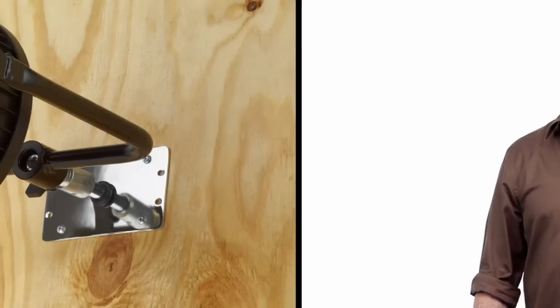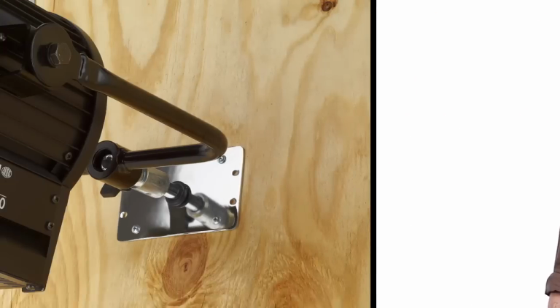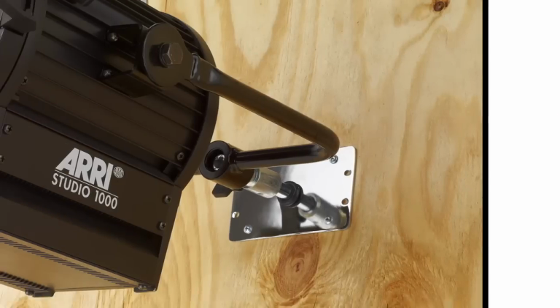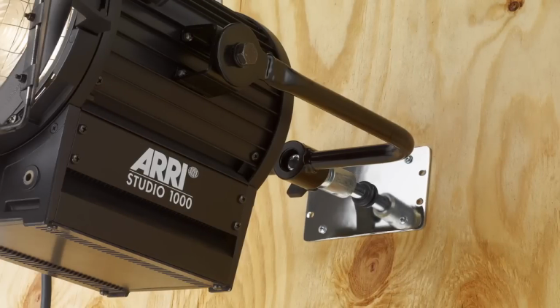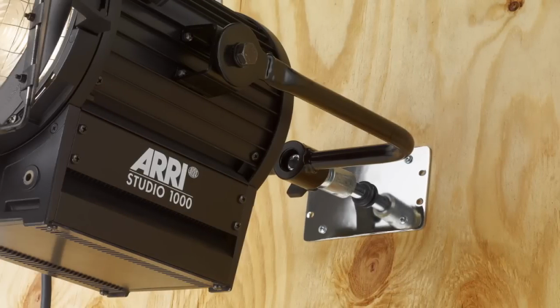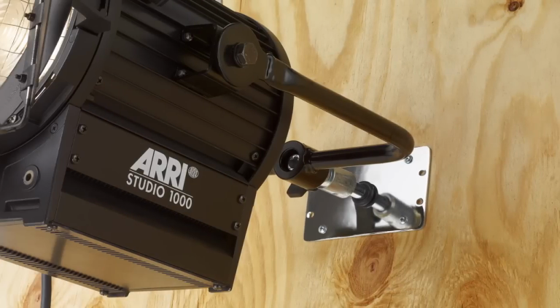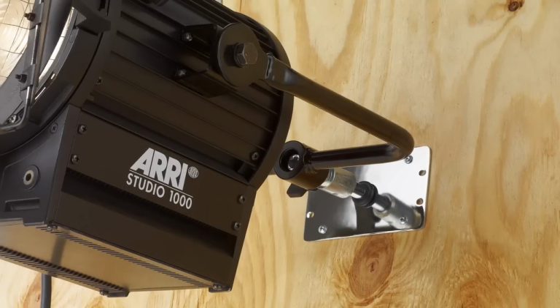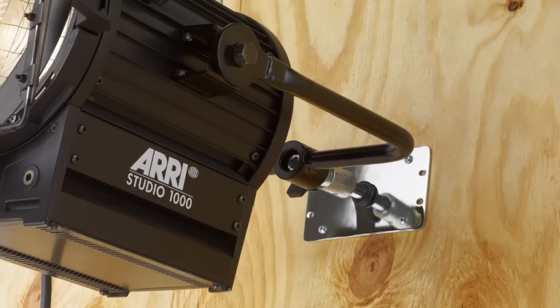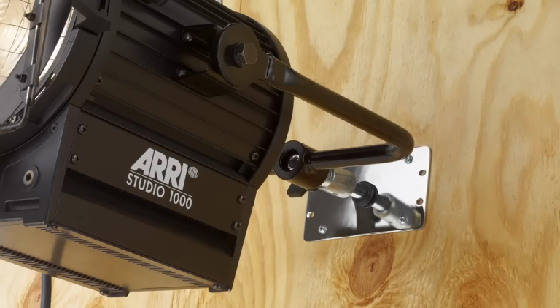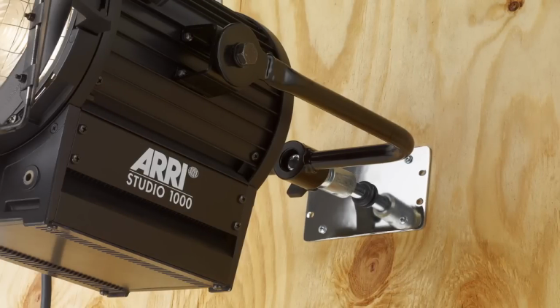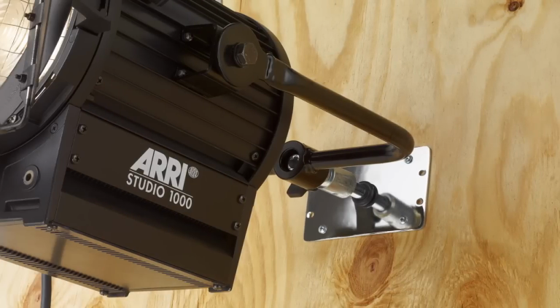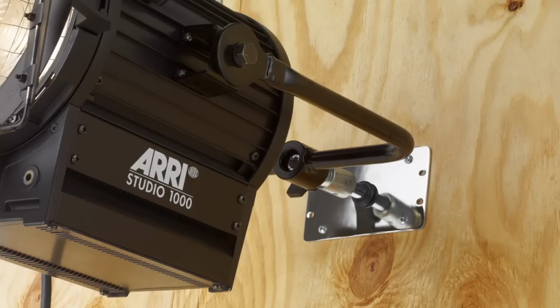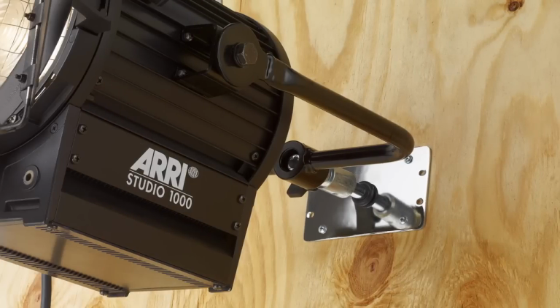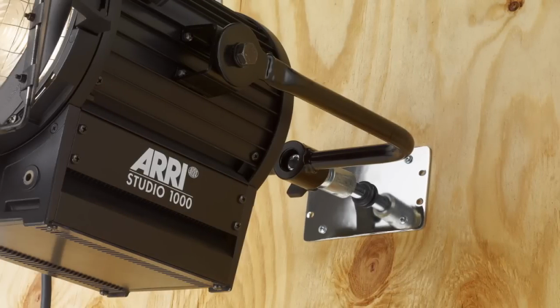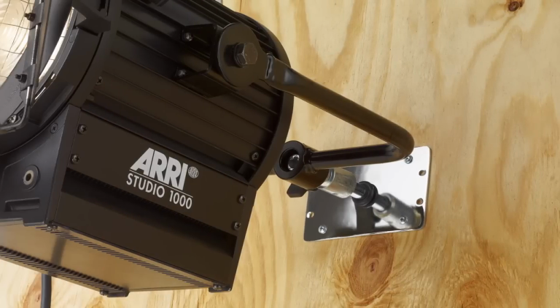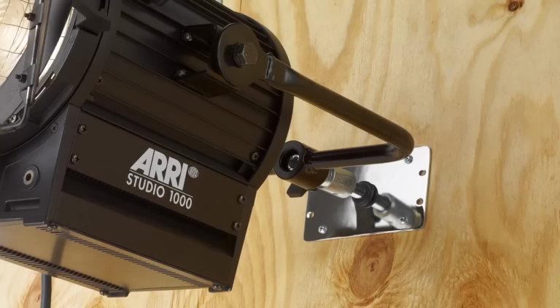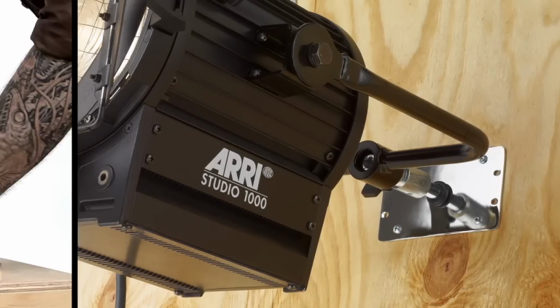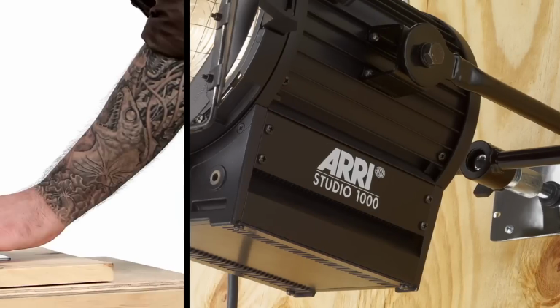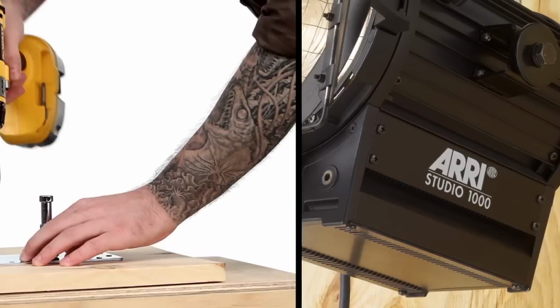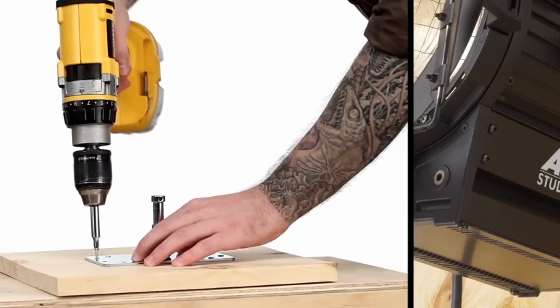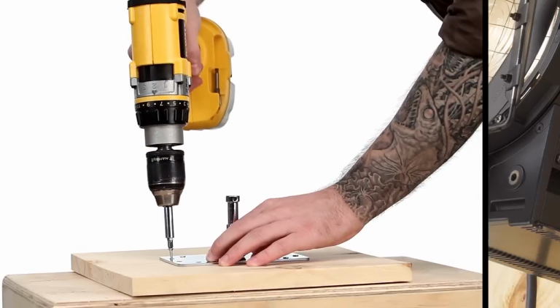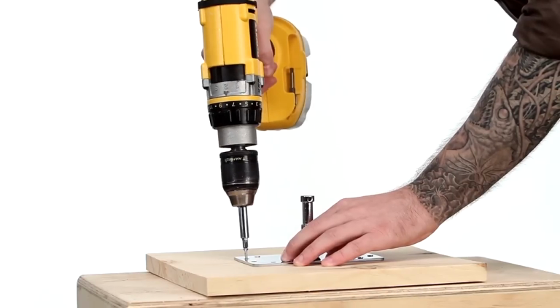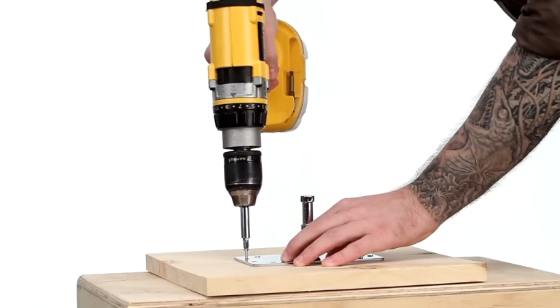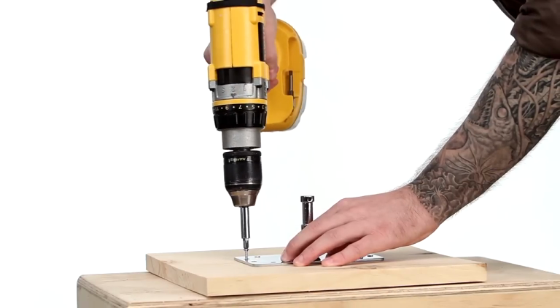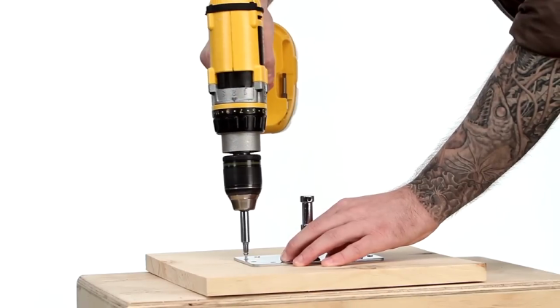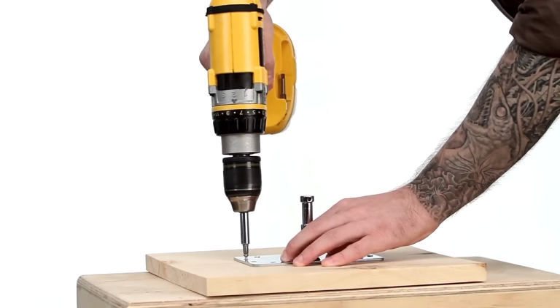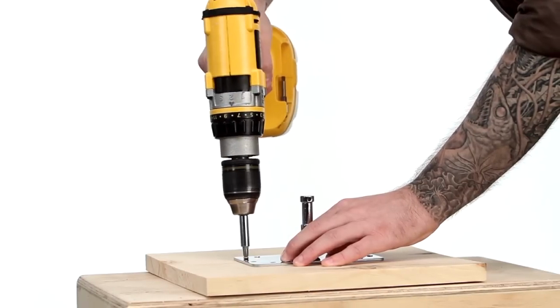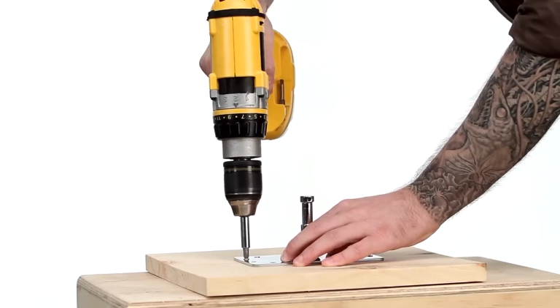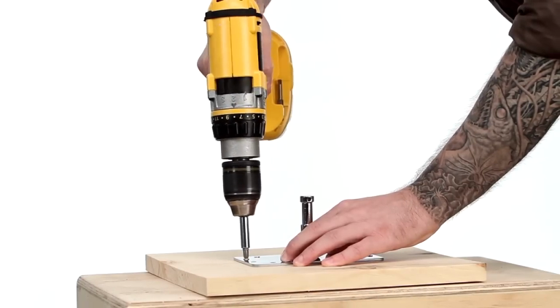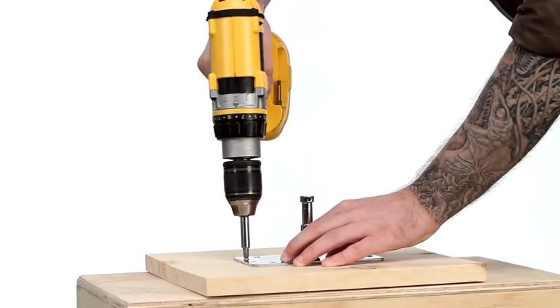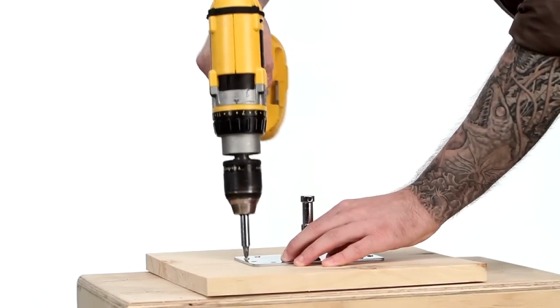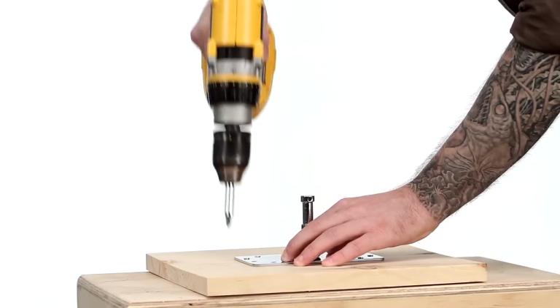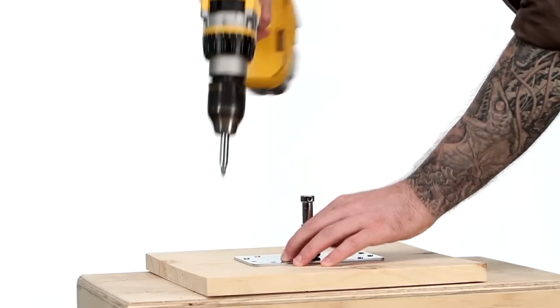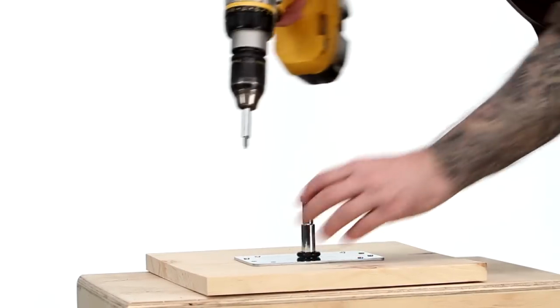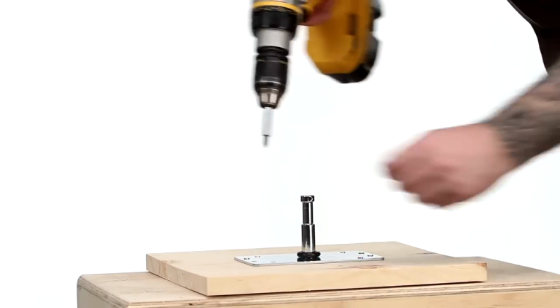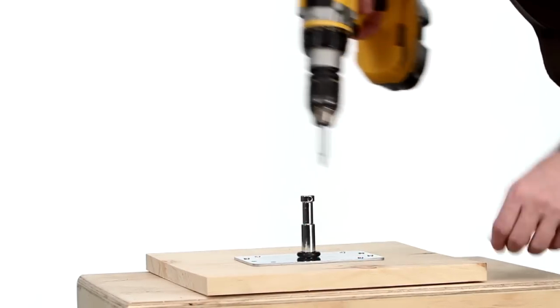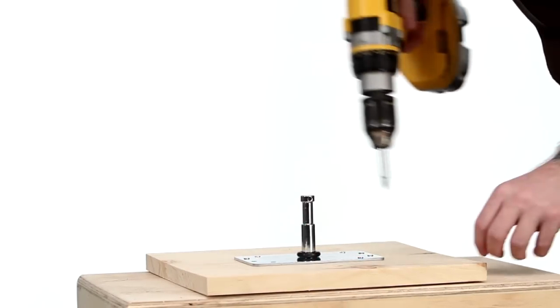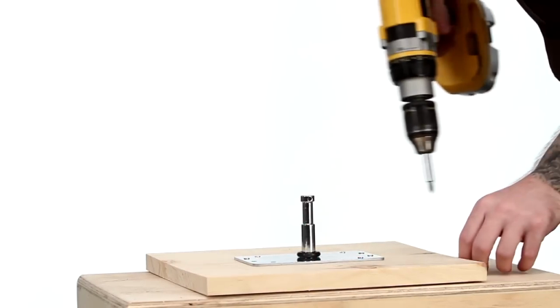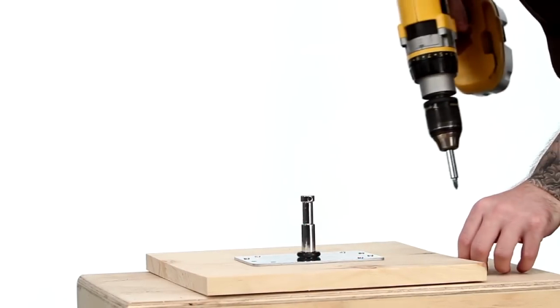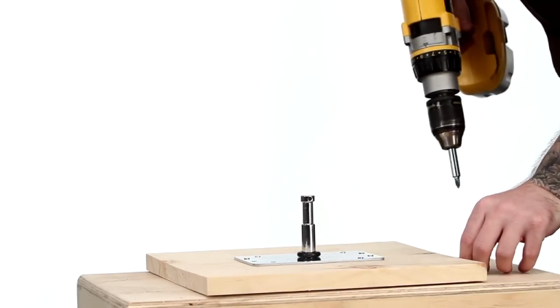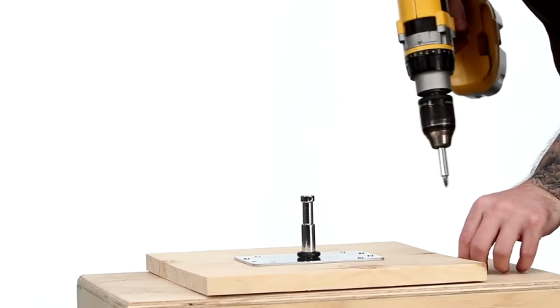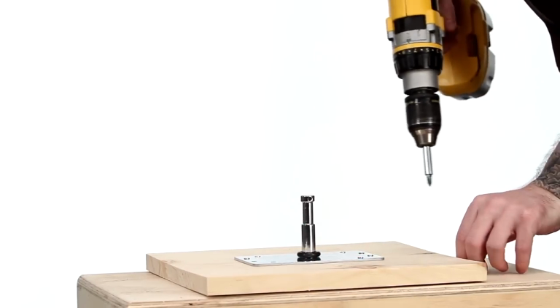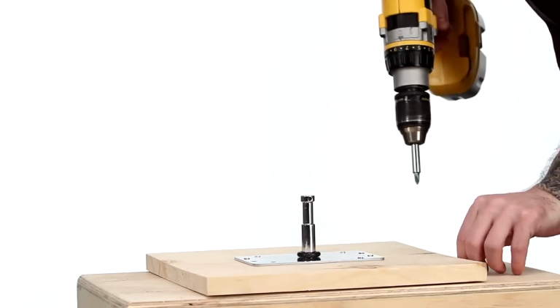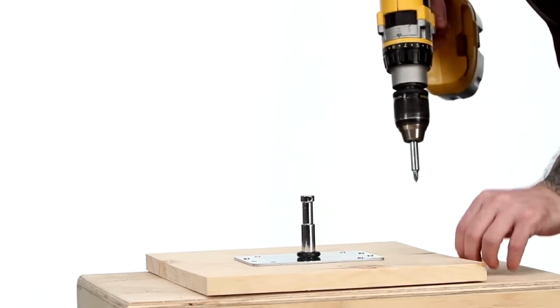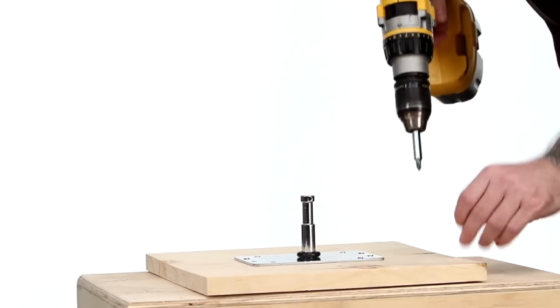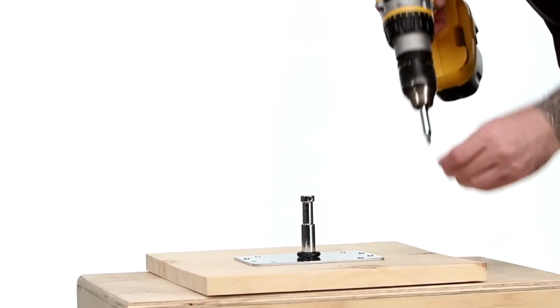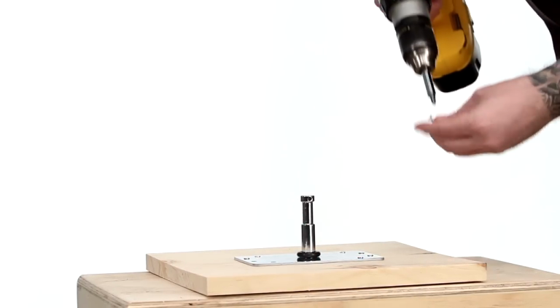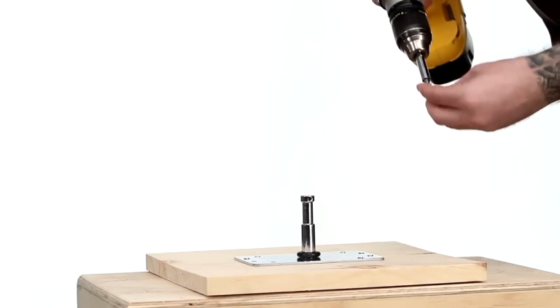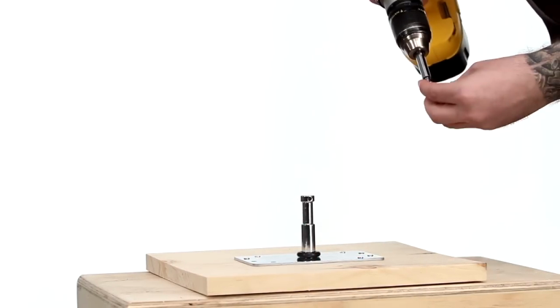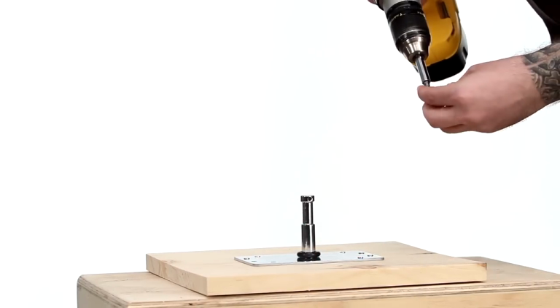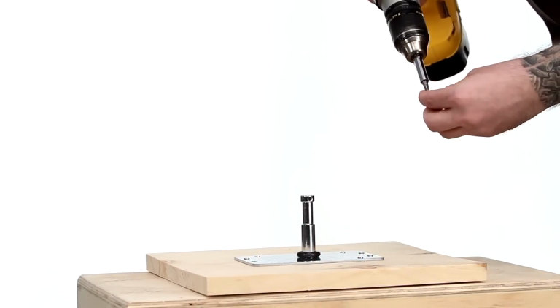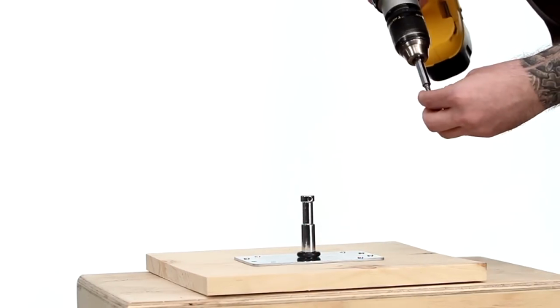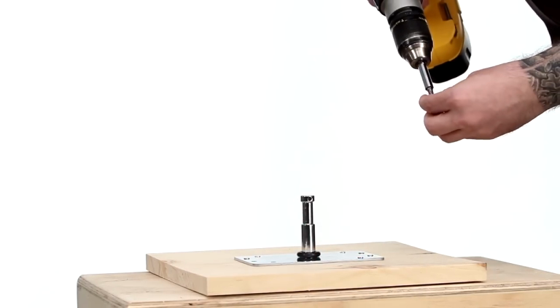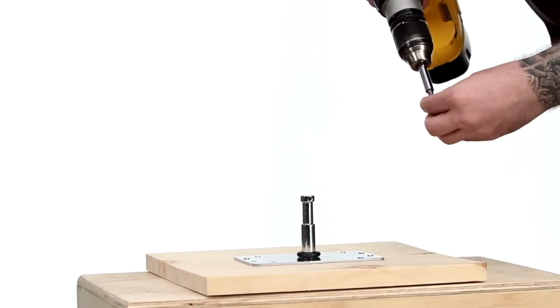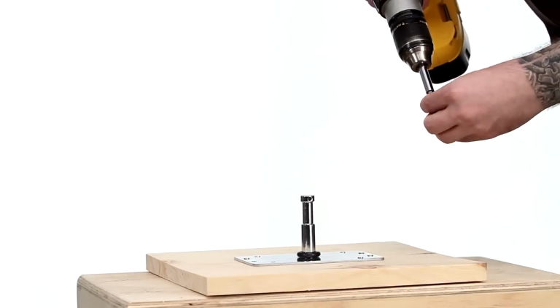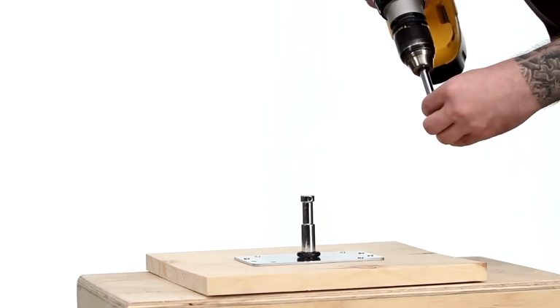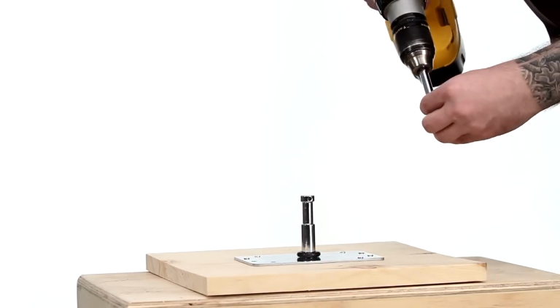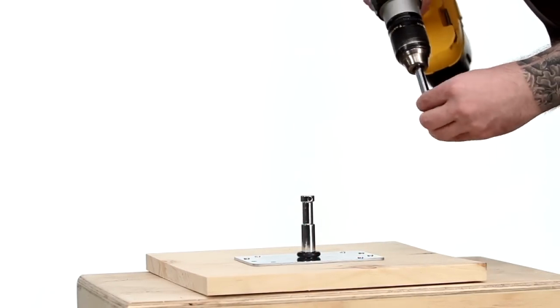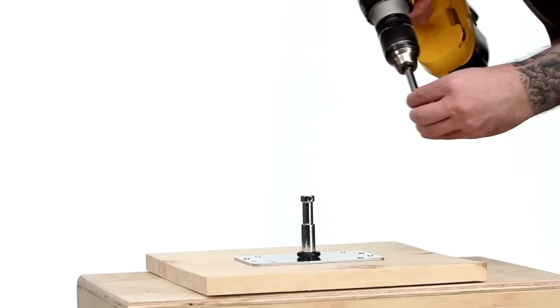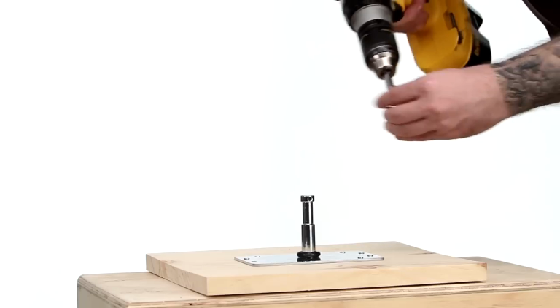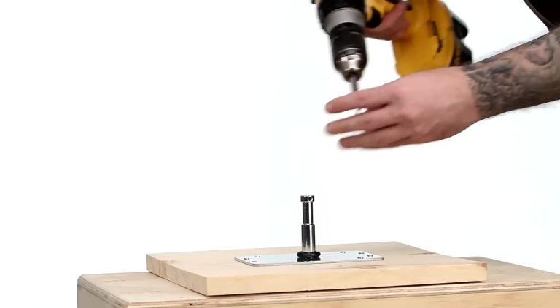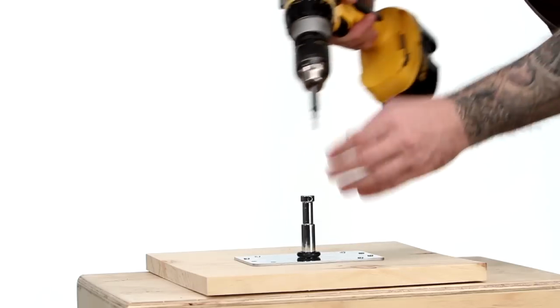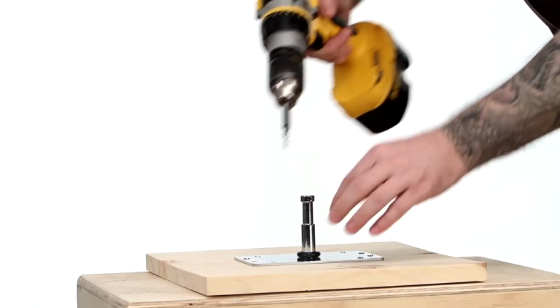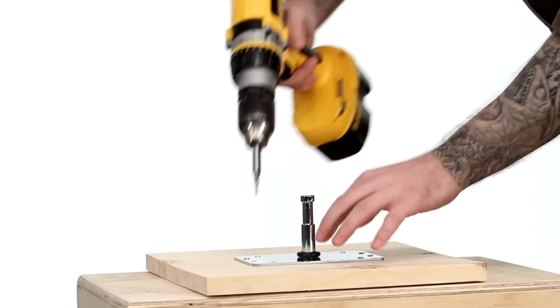It can be used for wall mounting. It can also be mounted to a board for low mounting, sometimes referred to as a pigeon plate.